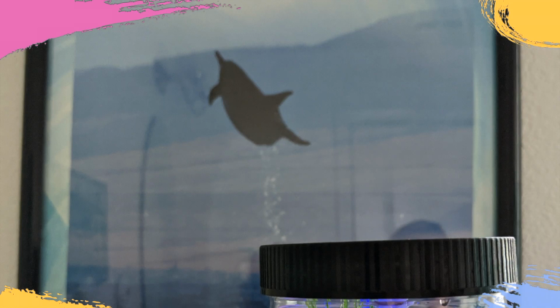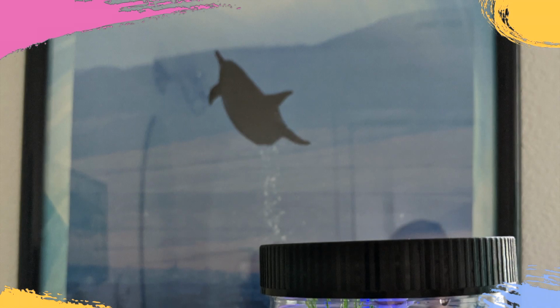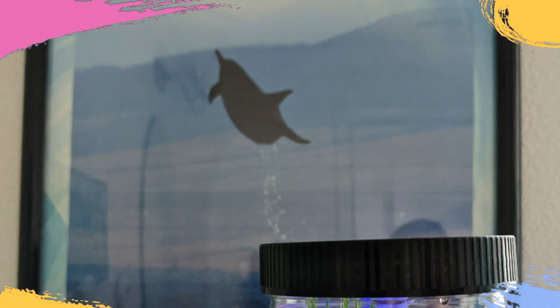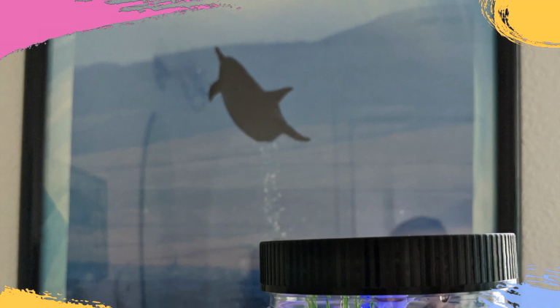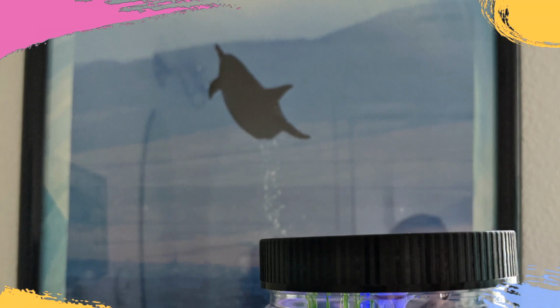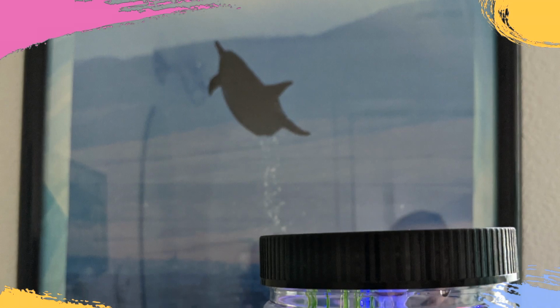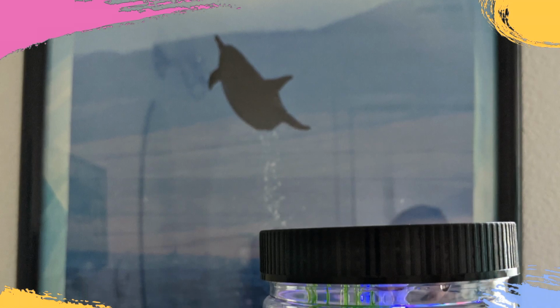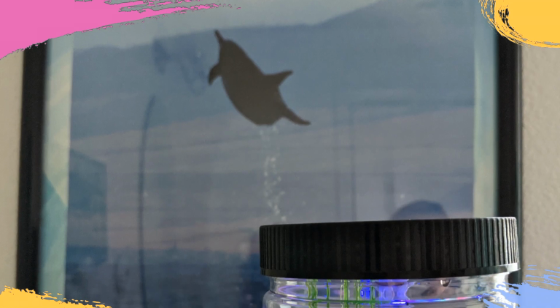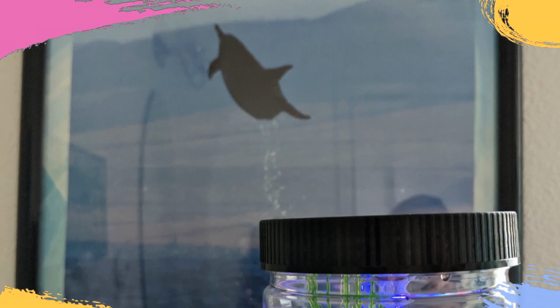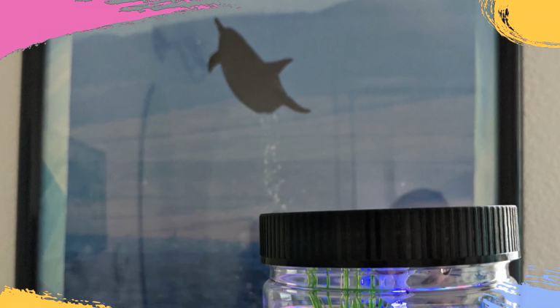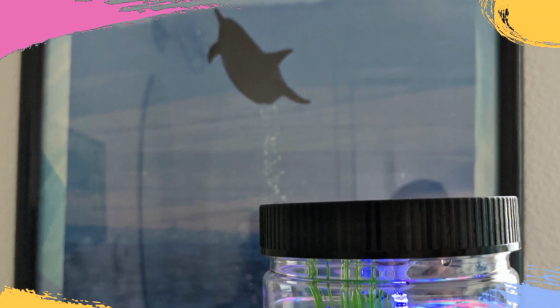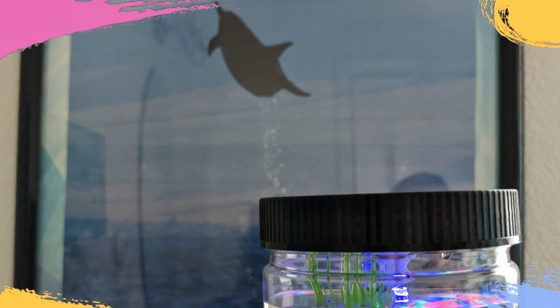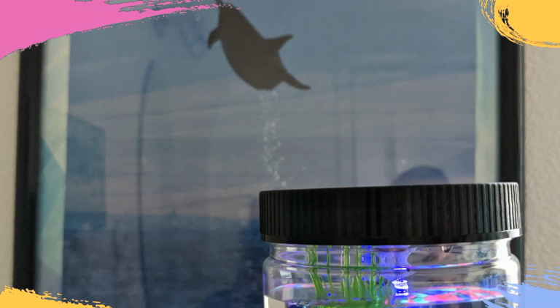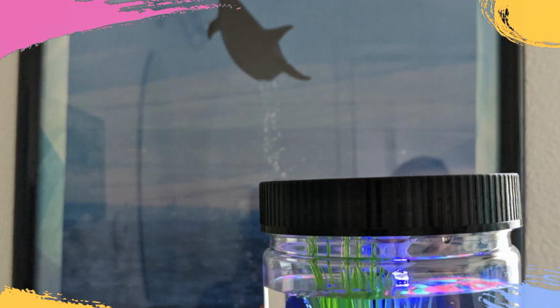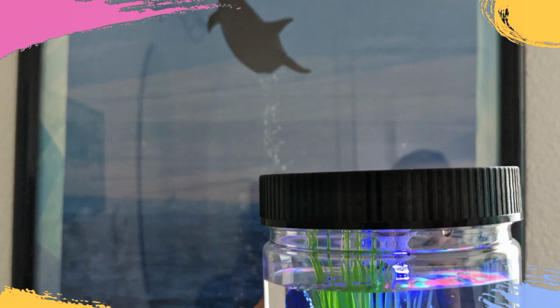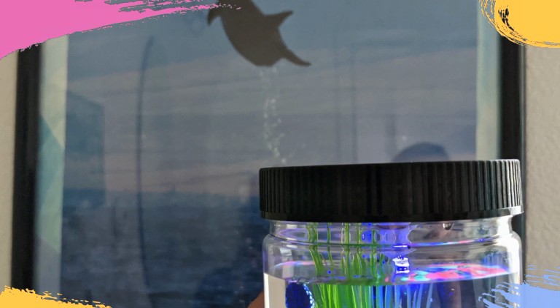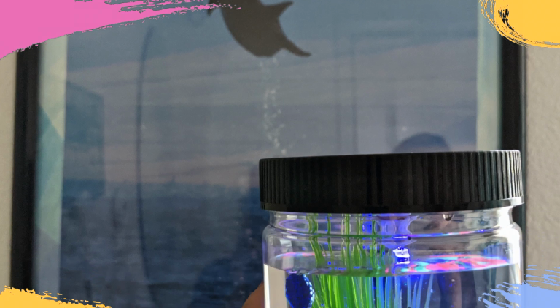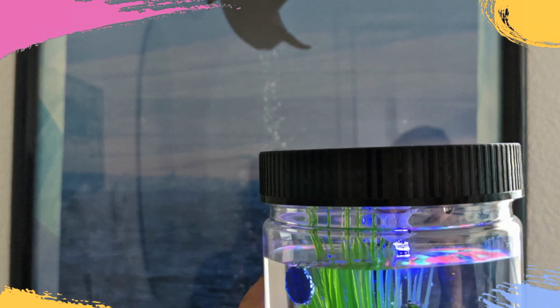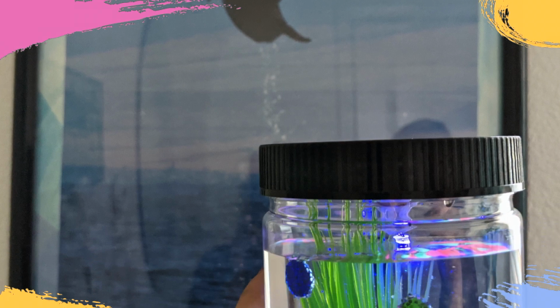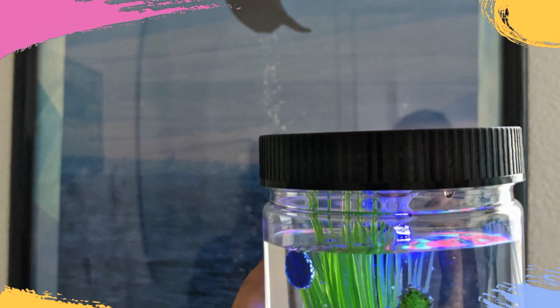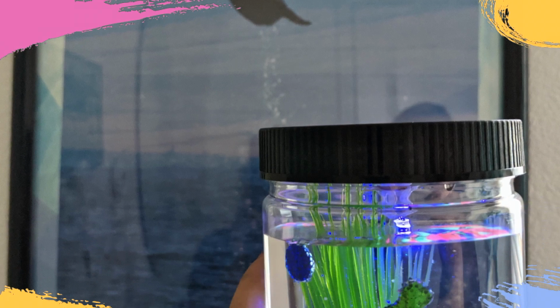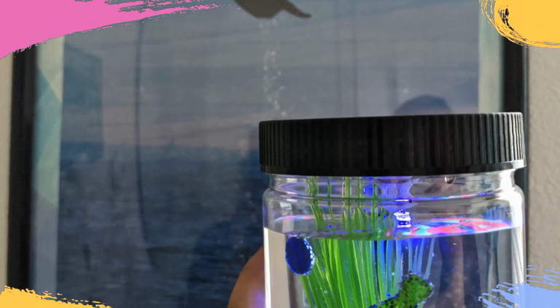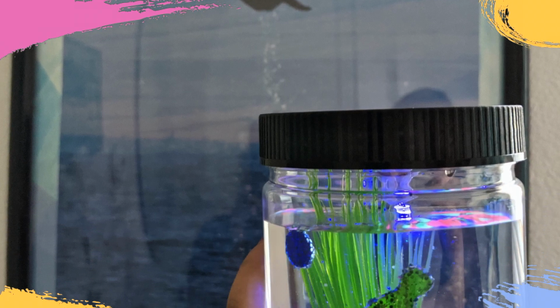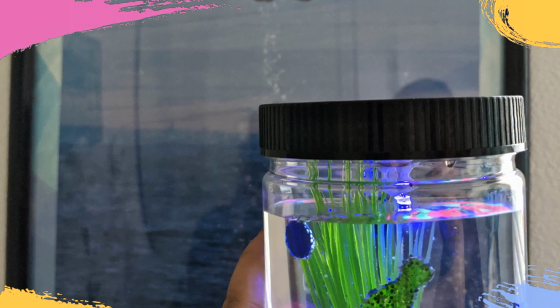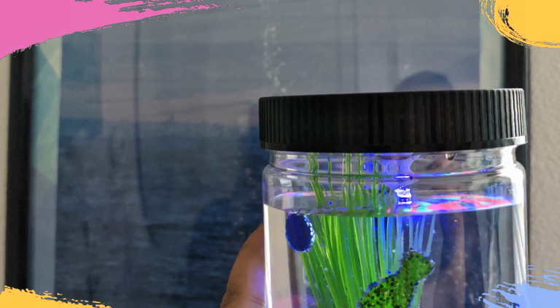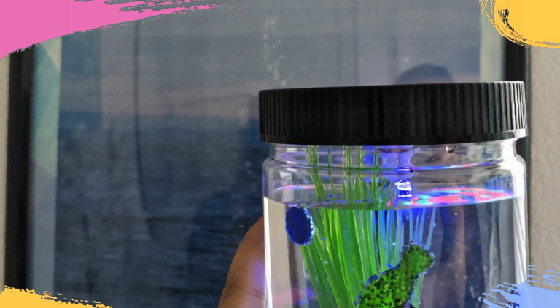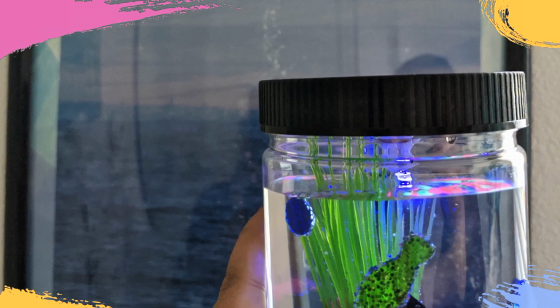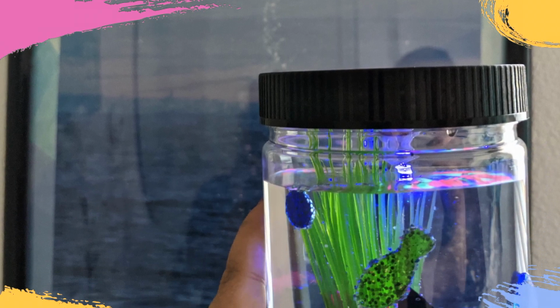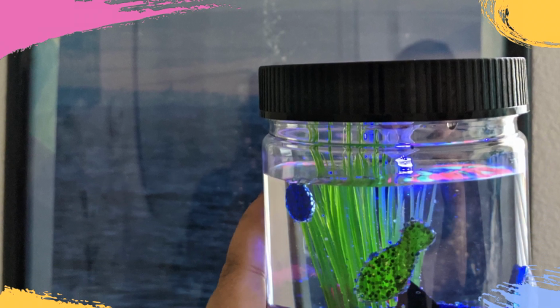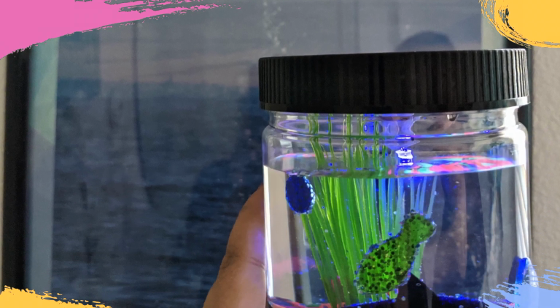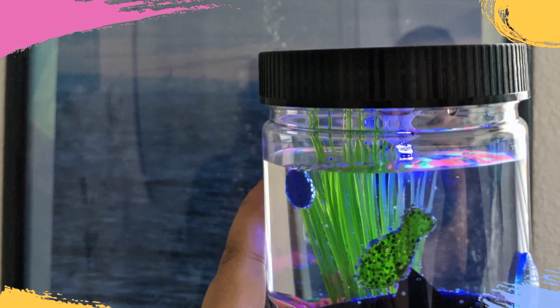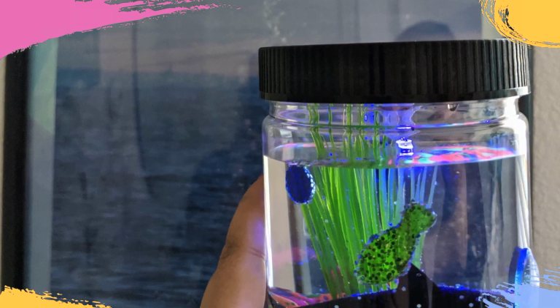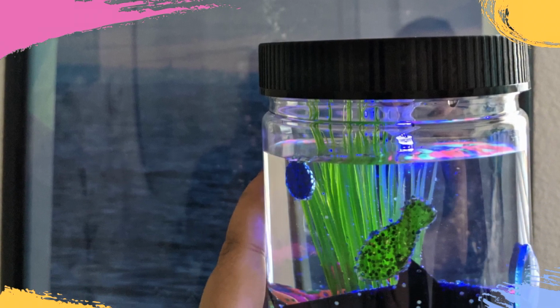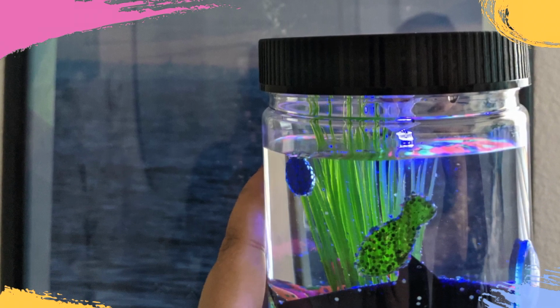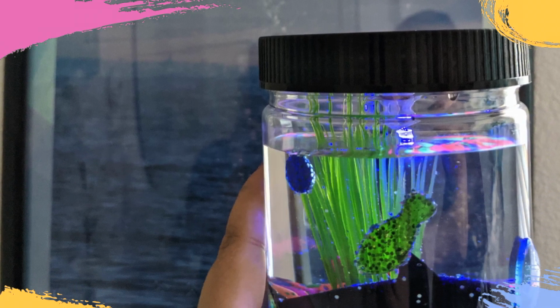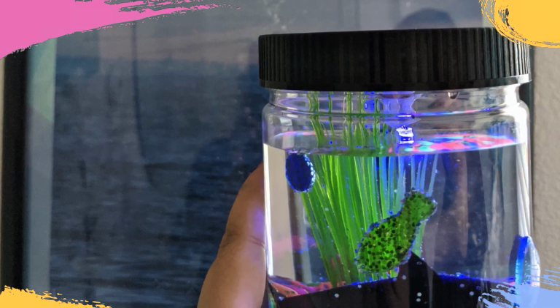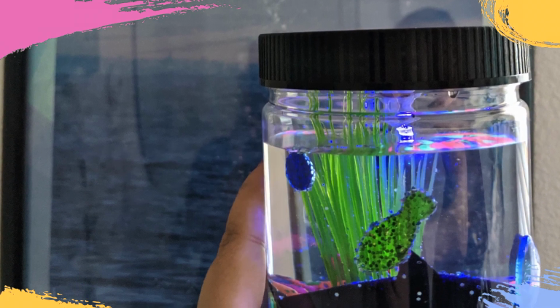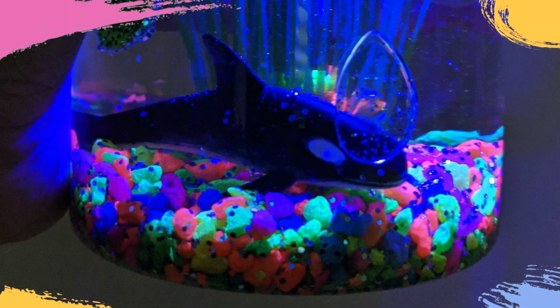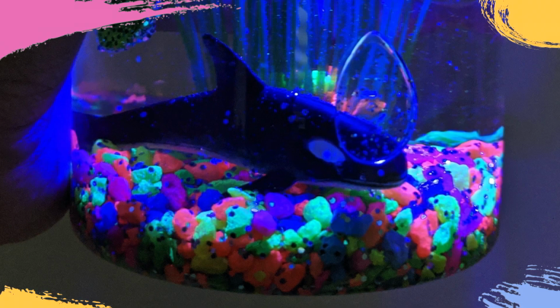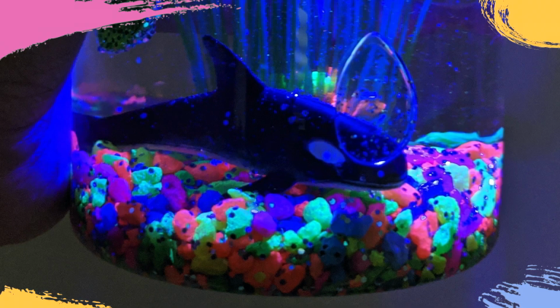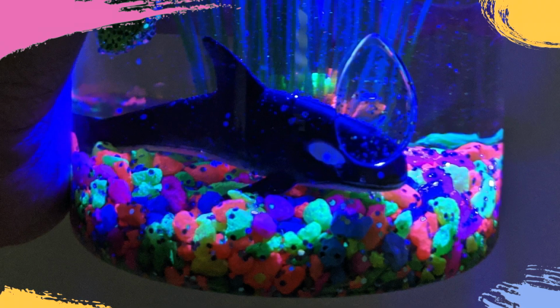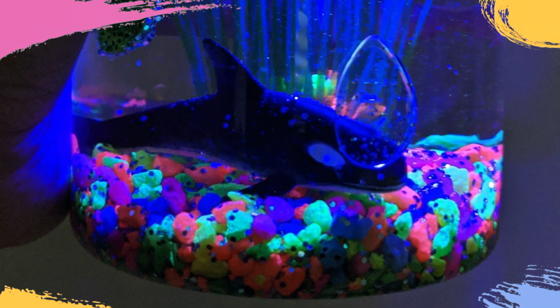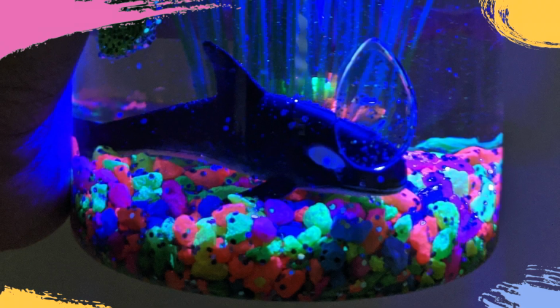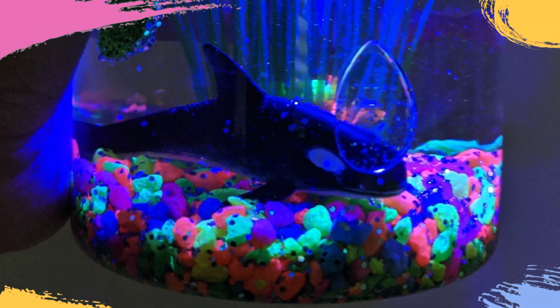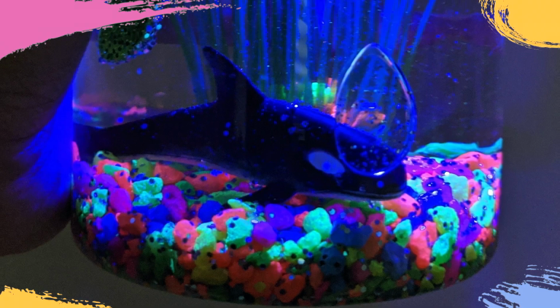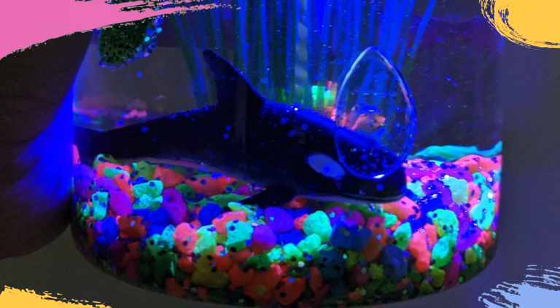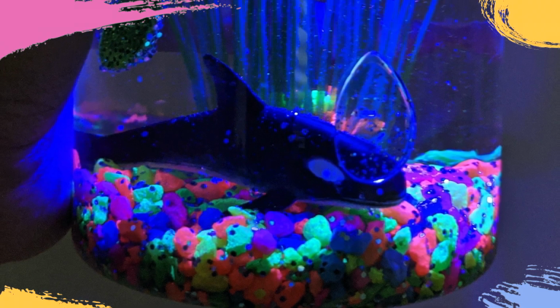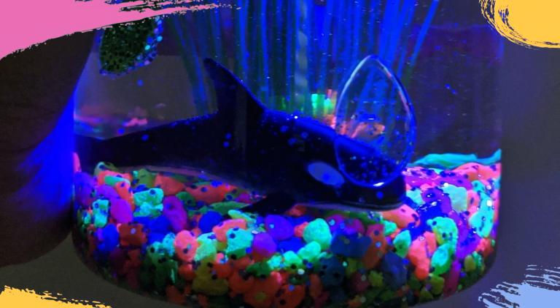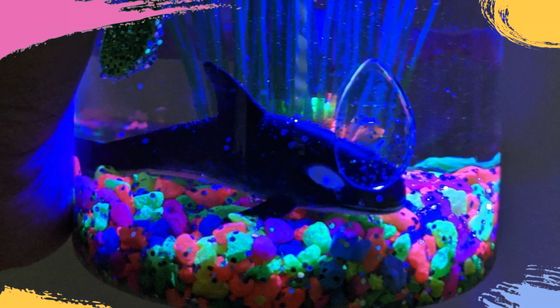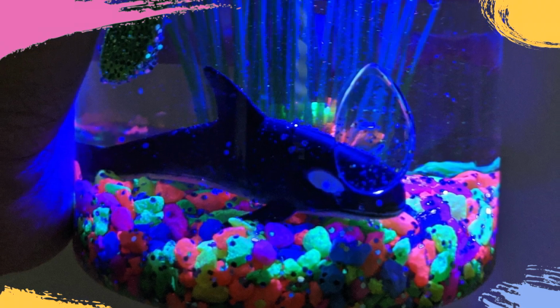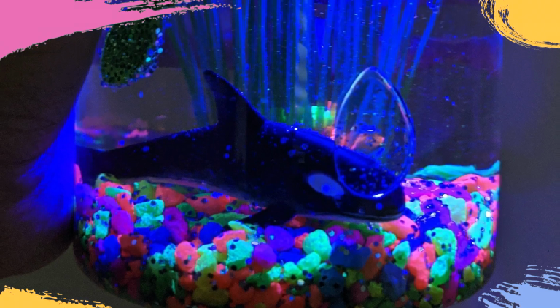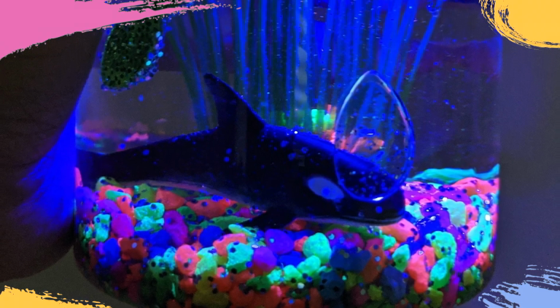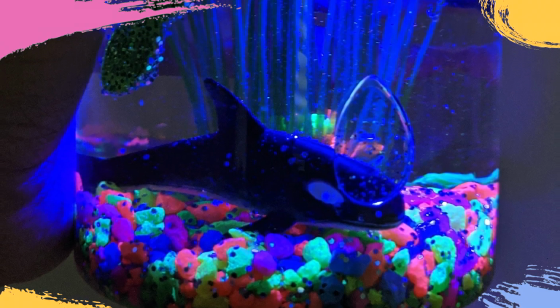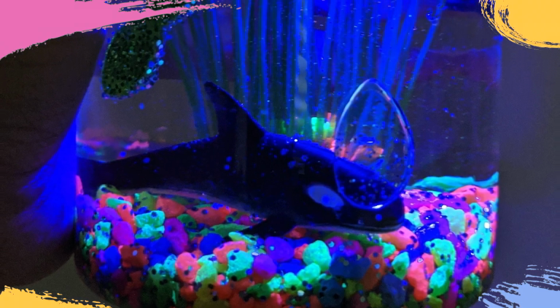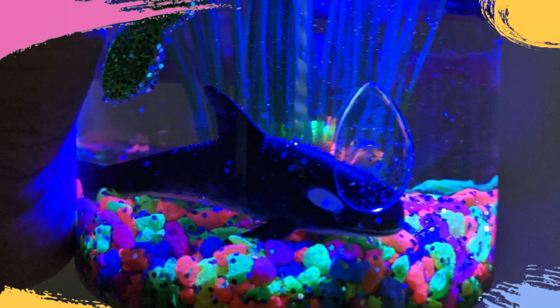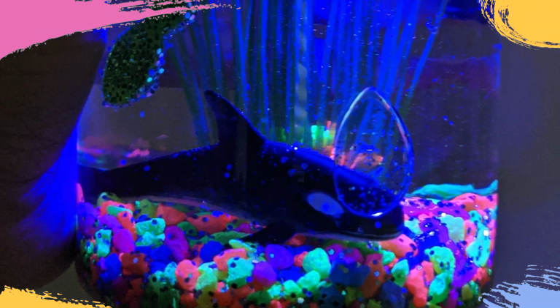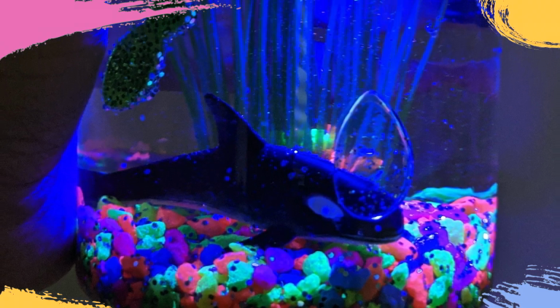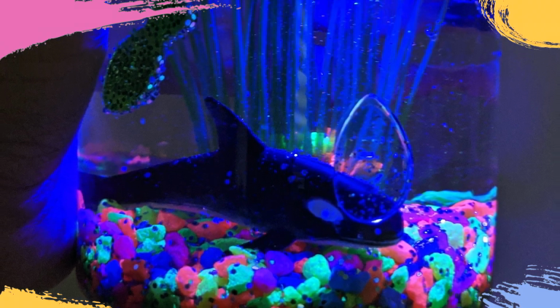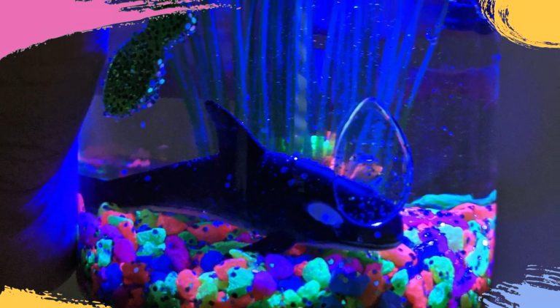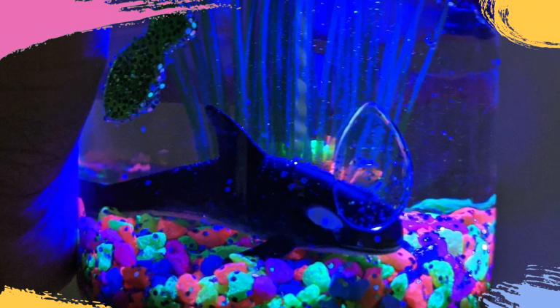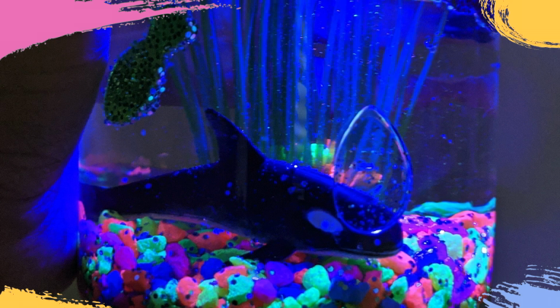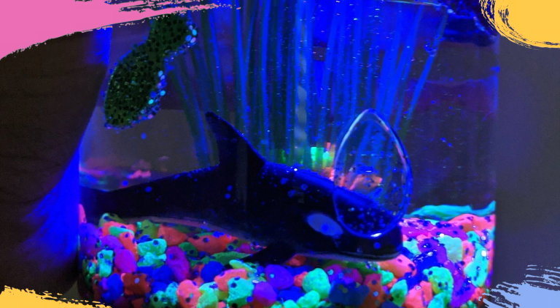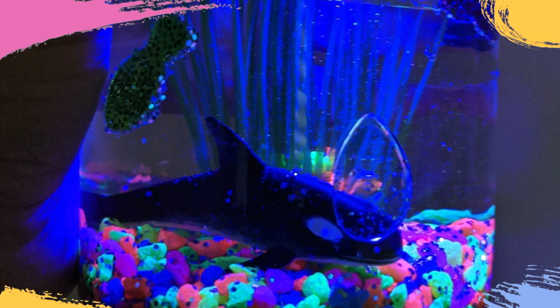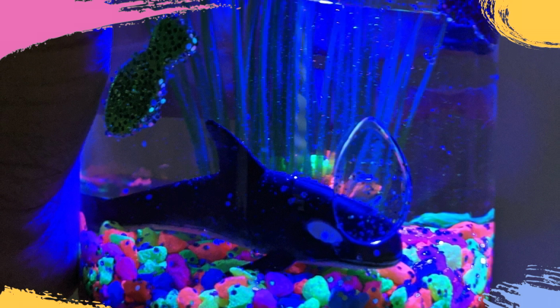To take your aquarium to the next level, add a blue light. Instructions for this are in the comments below.